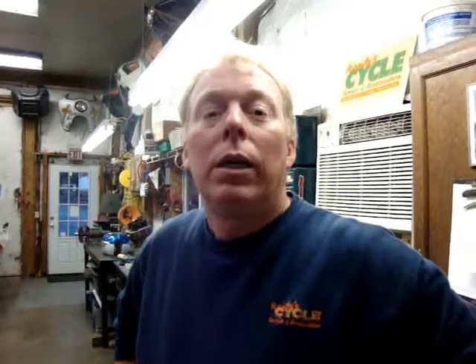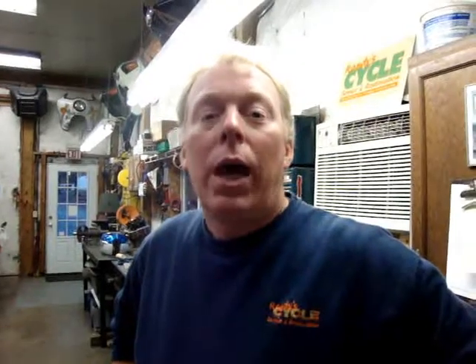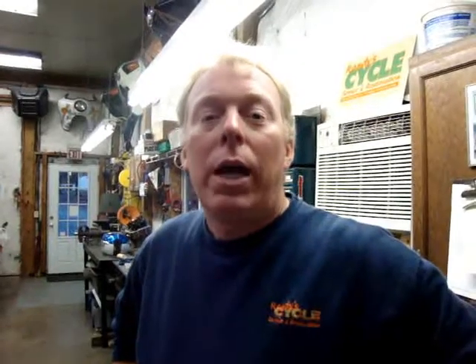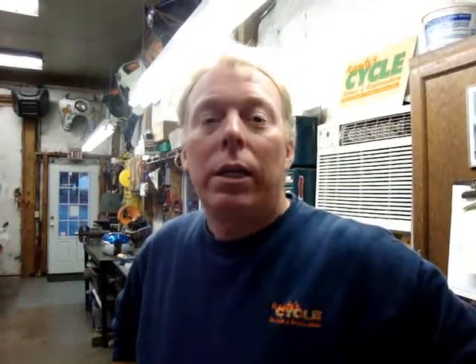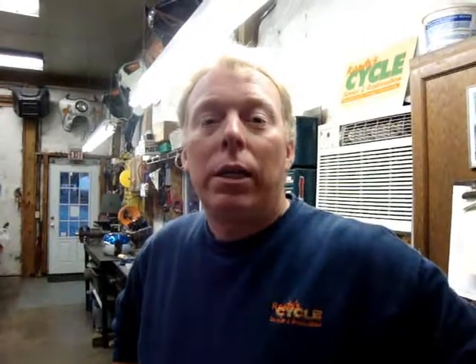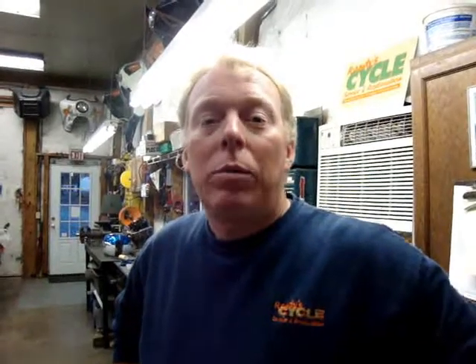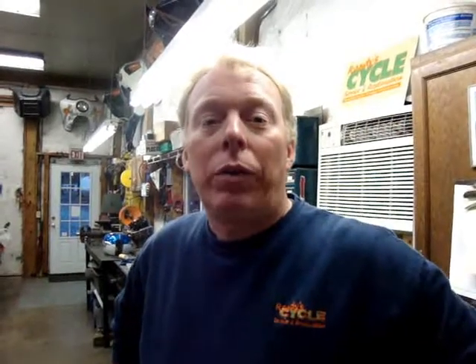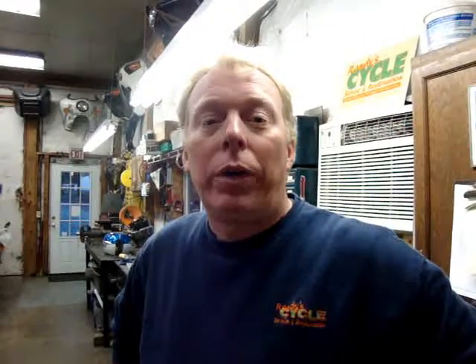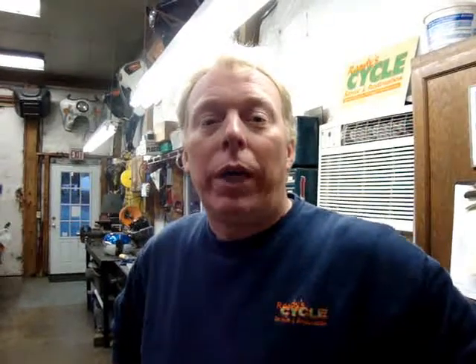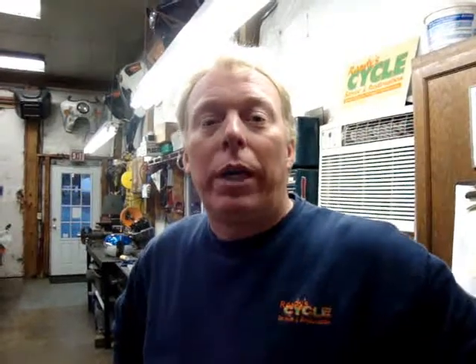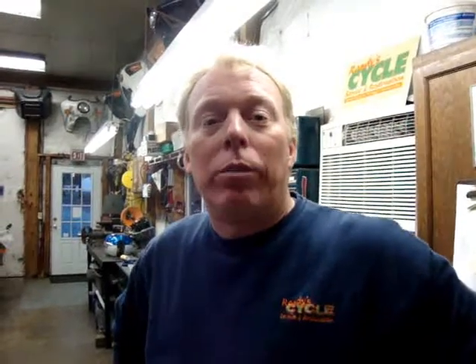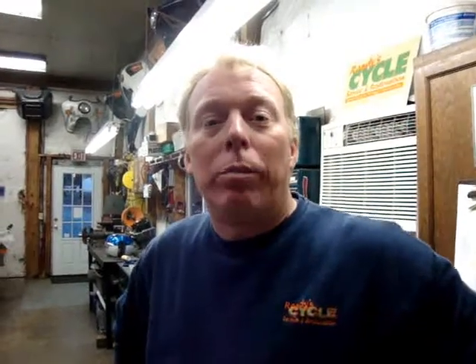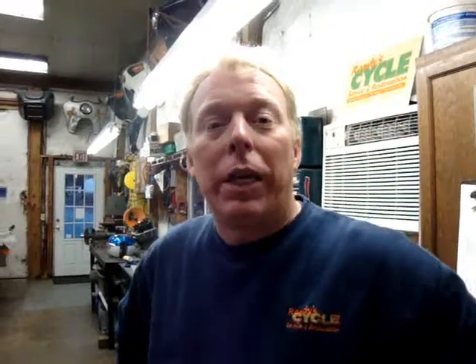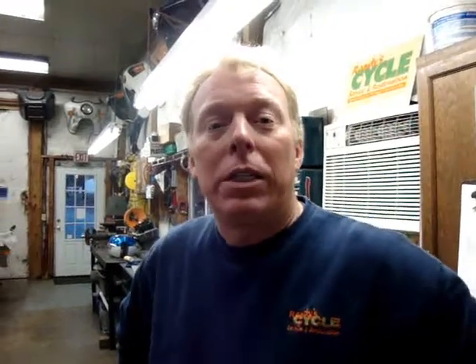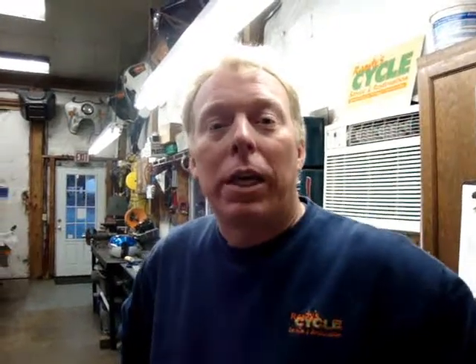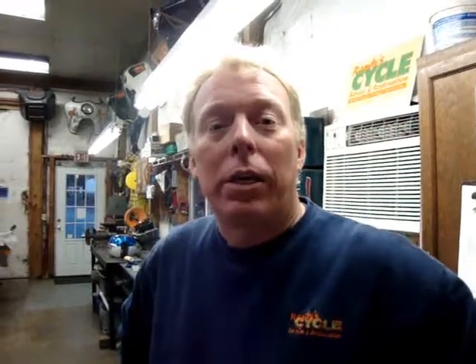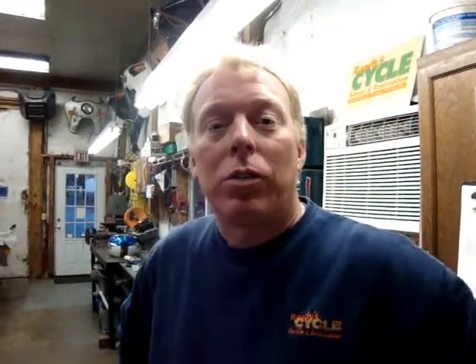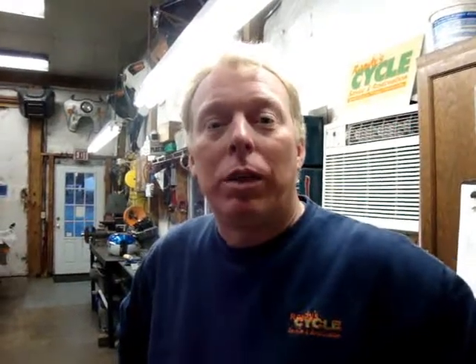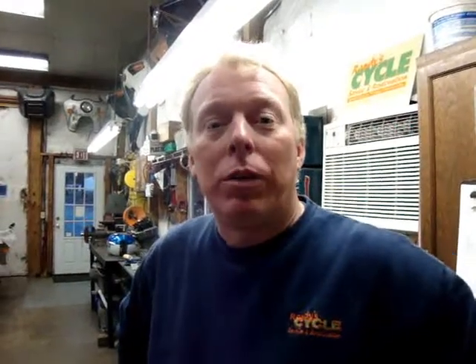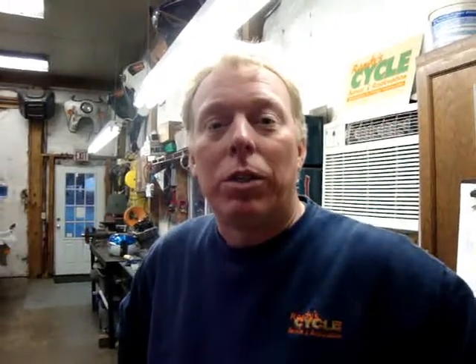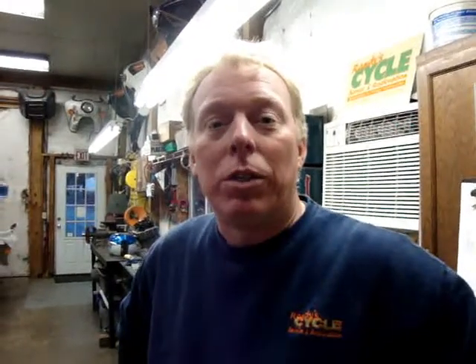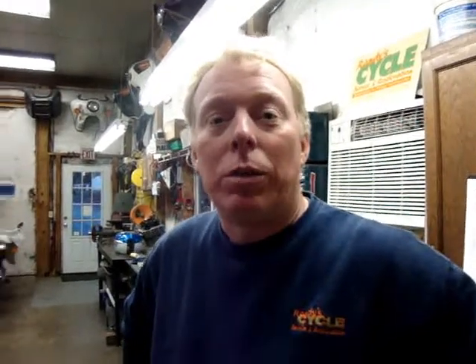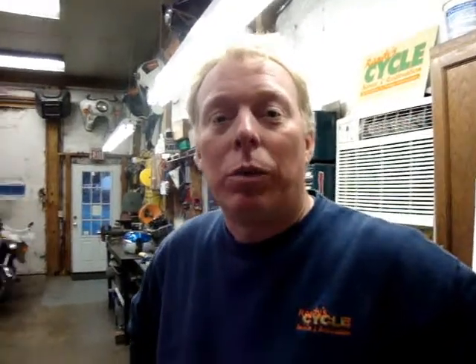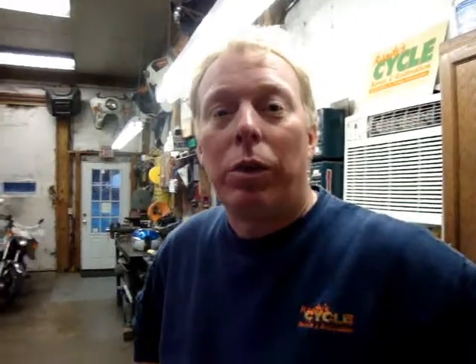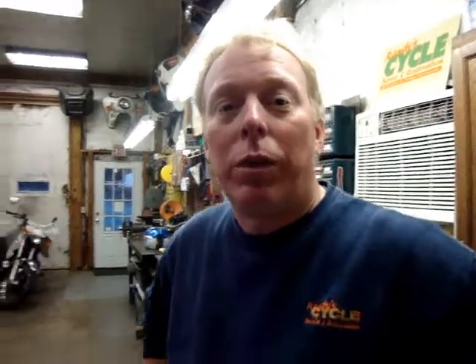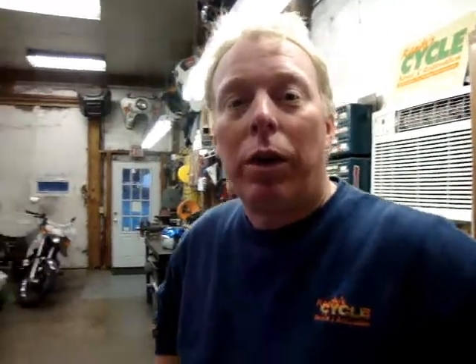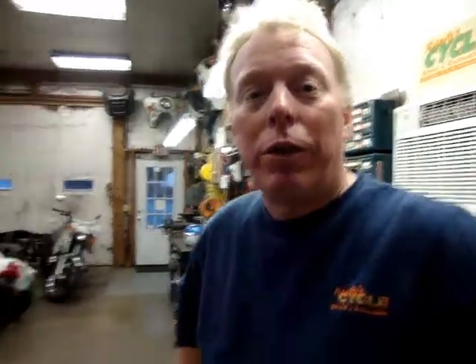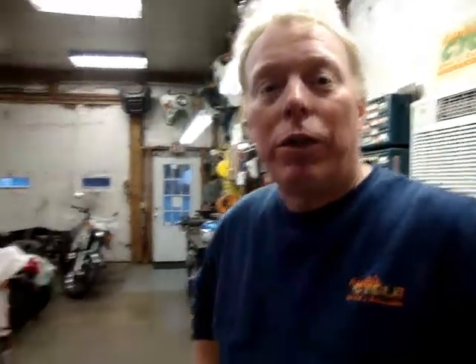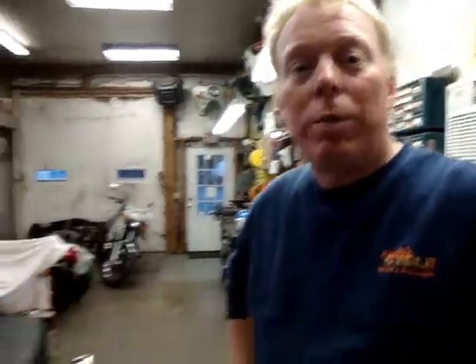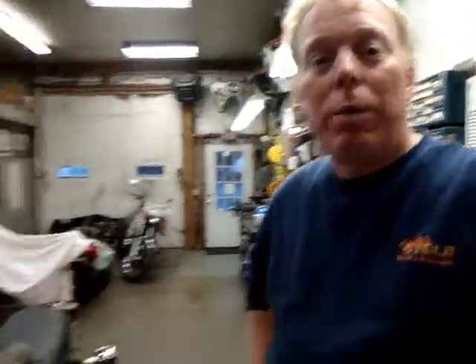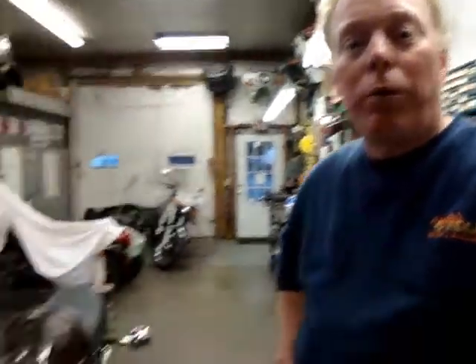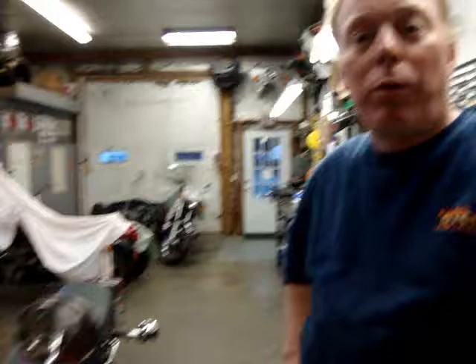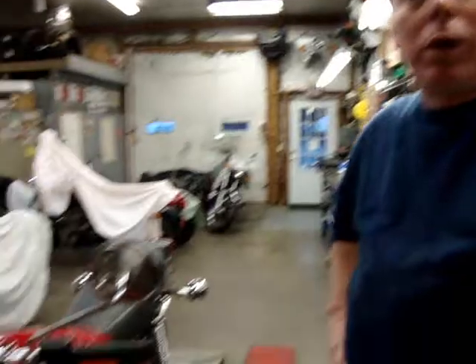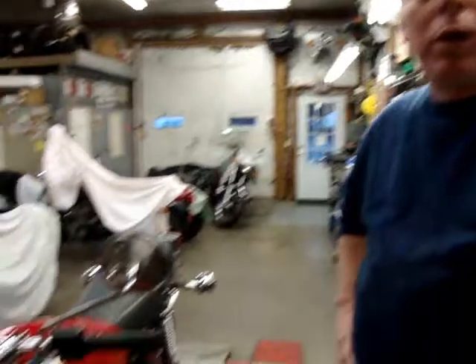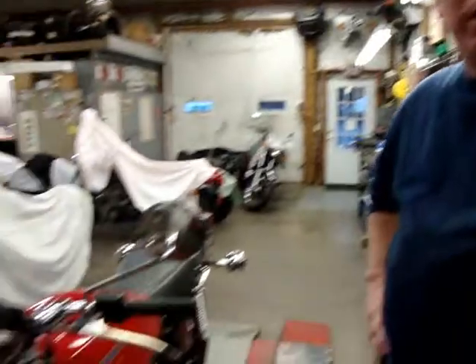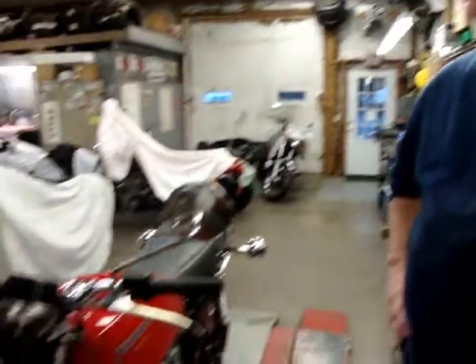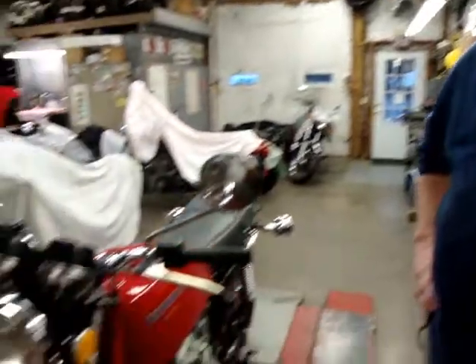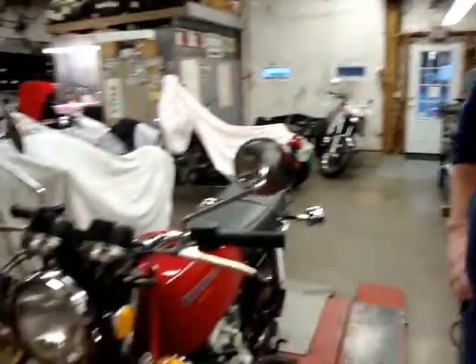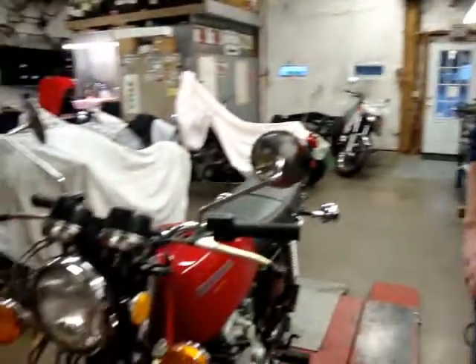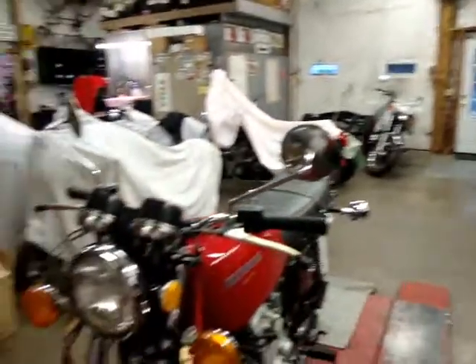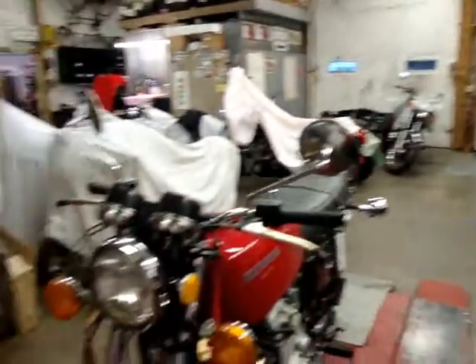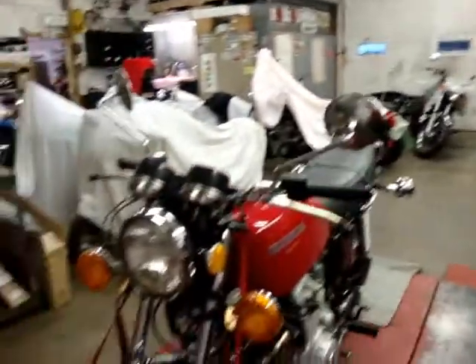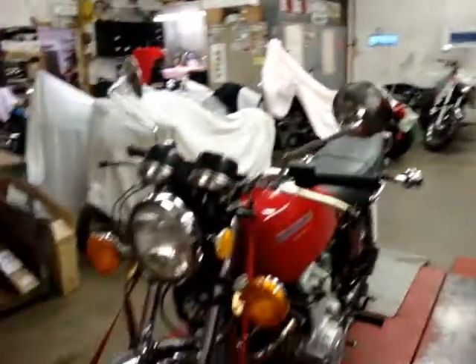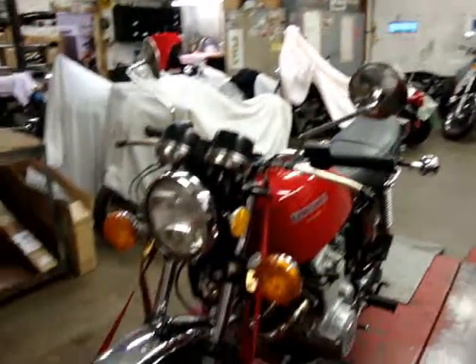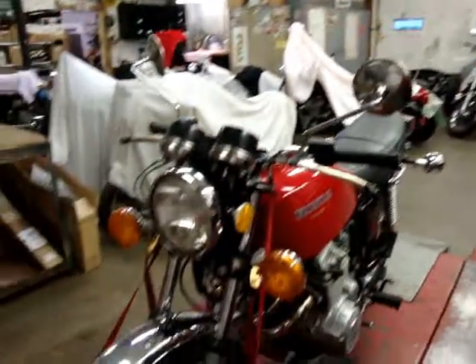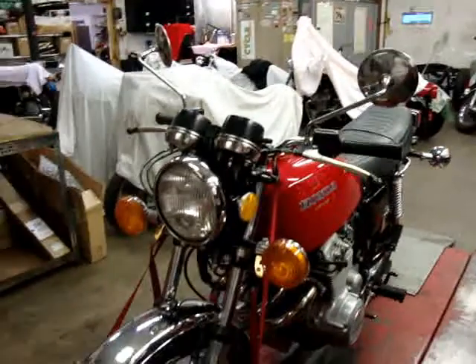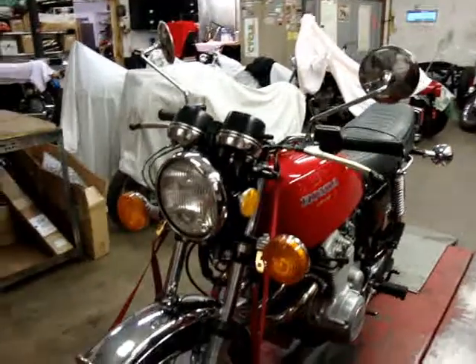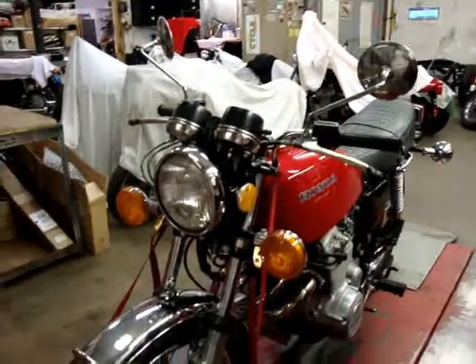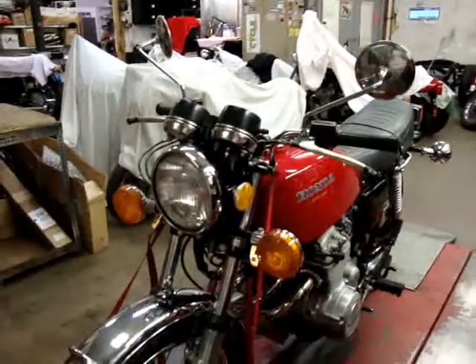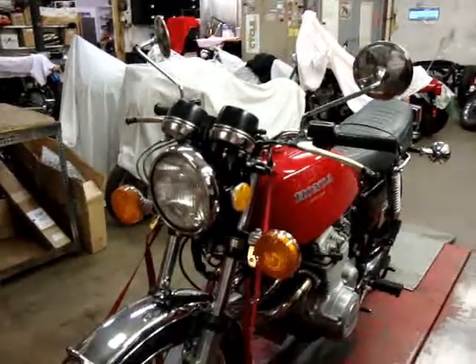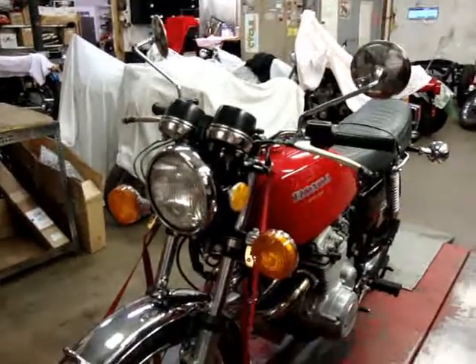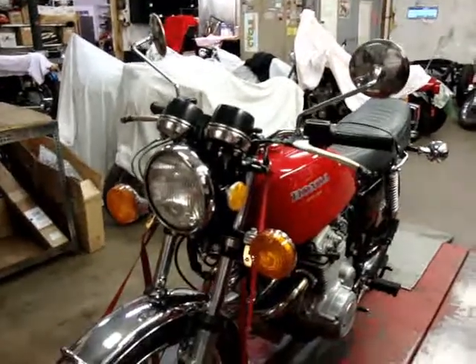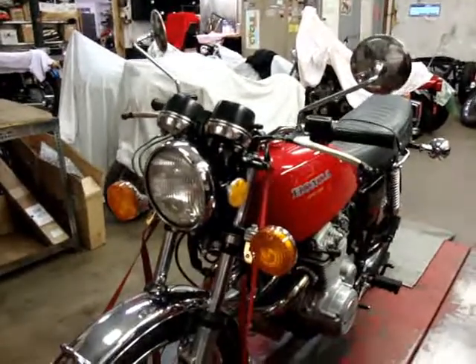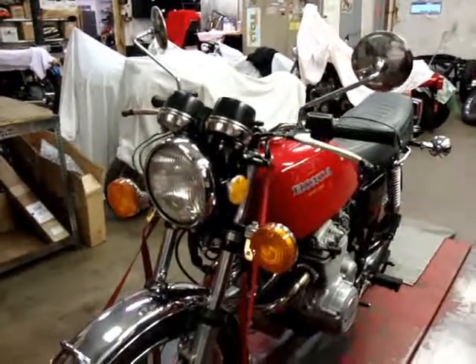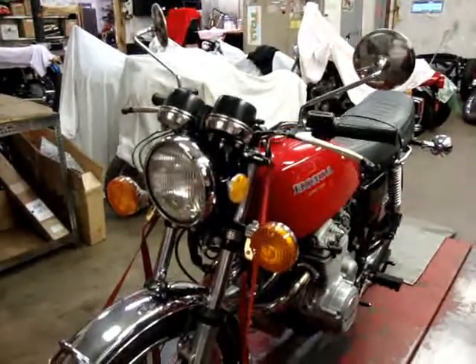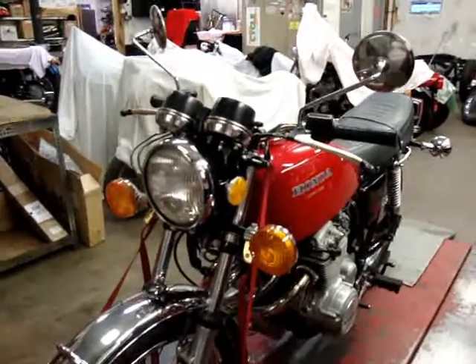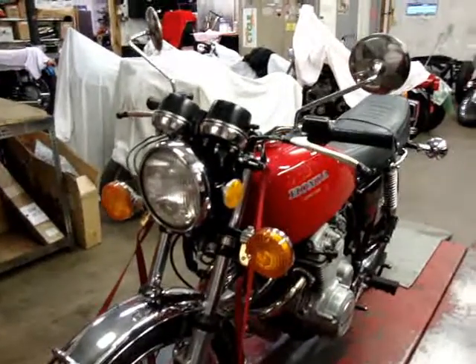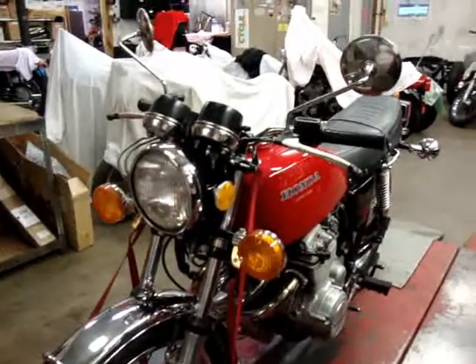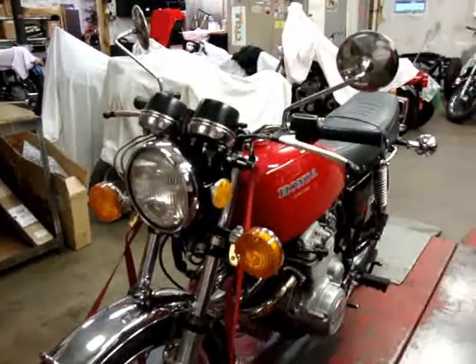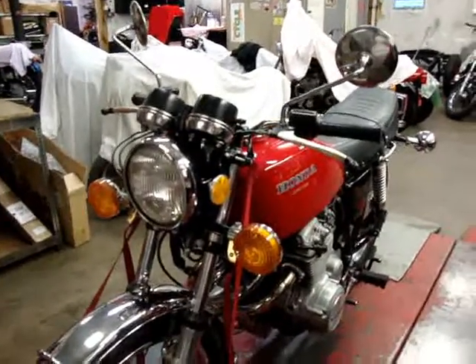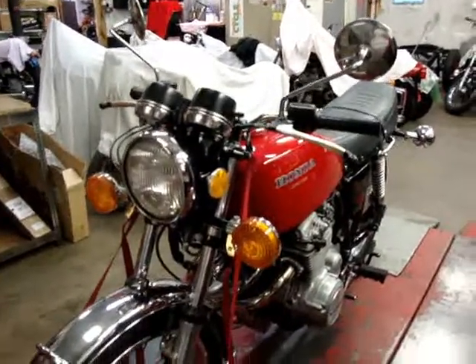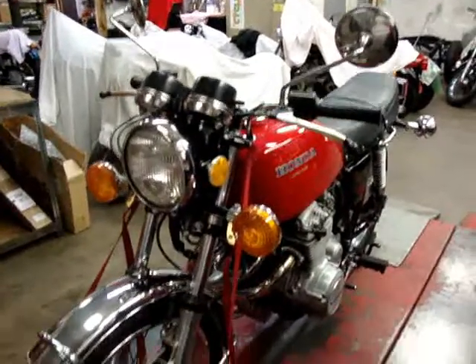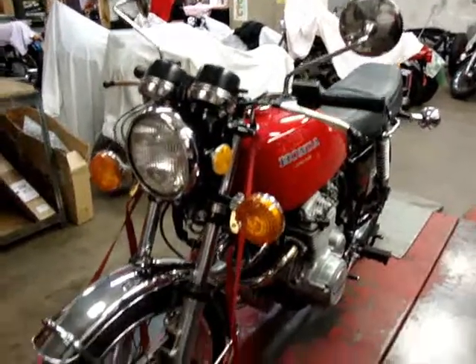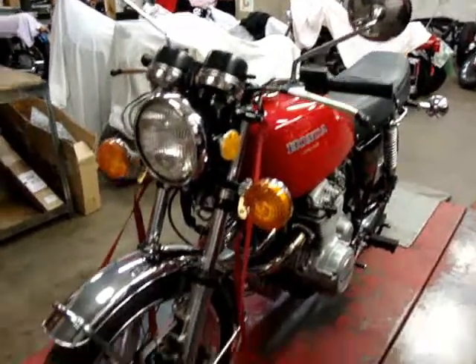Hi Tom, it's Randy here from Randy Cycle Service. Wanted to run over your CB400F and show you how much work we got fixed up on it — and everything's done.